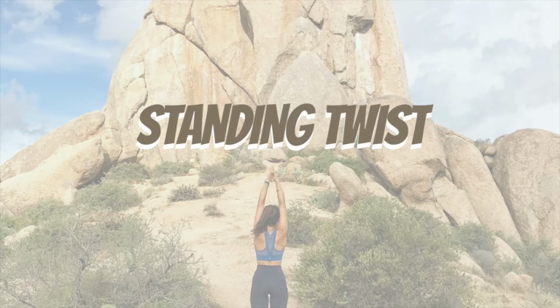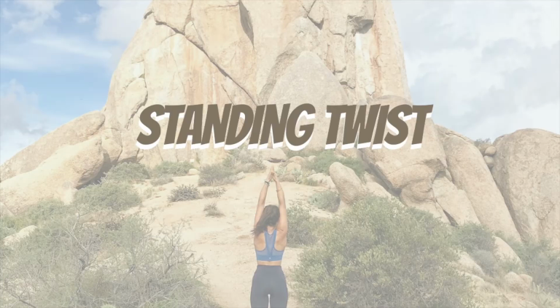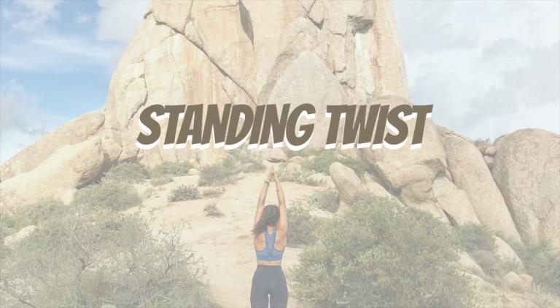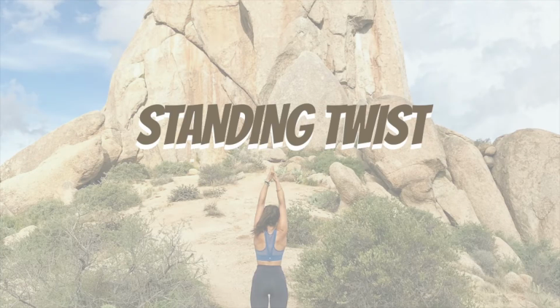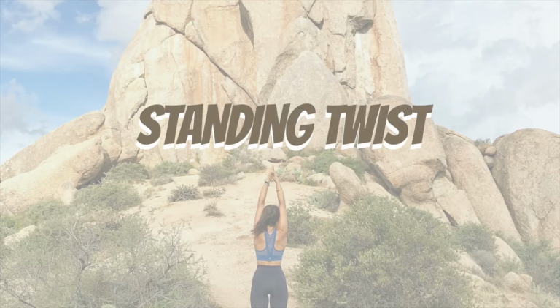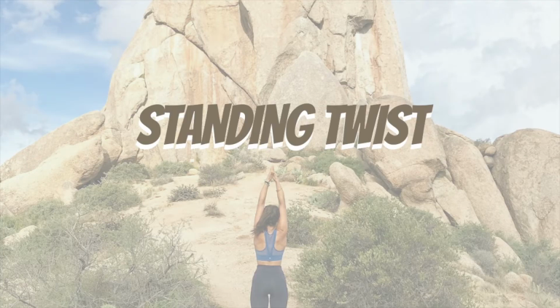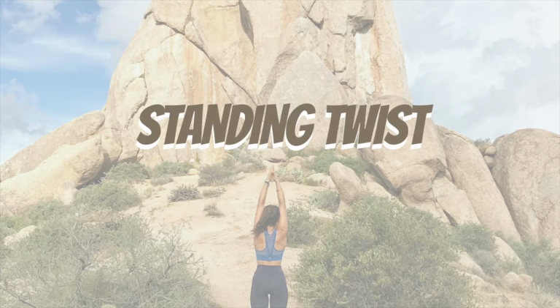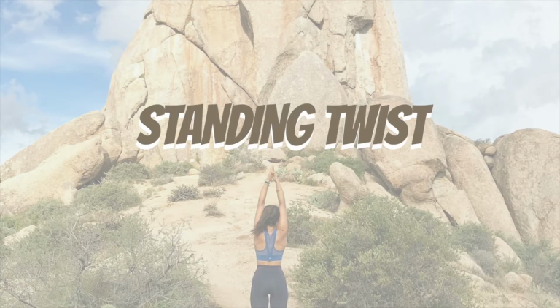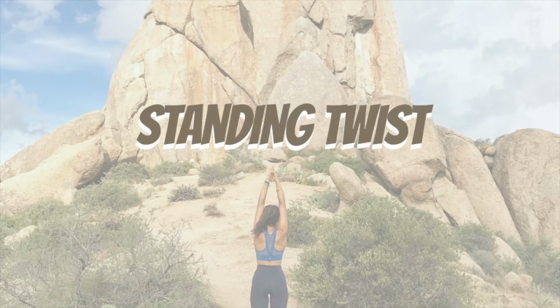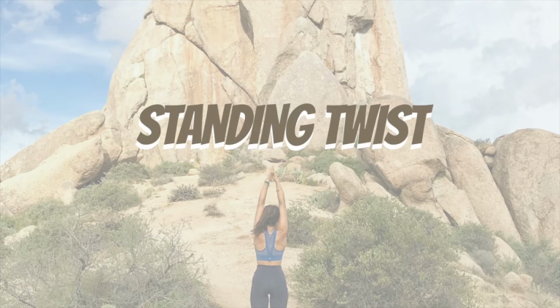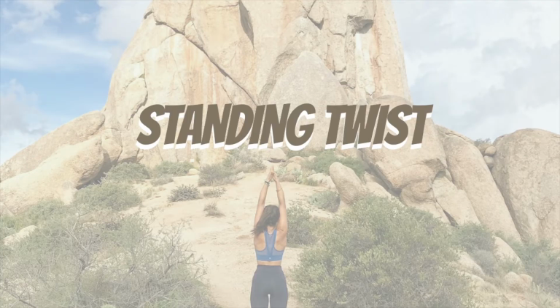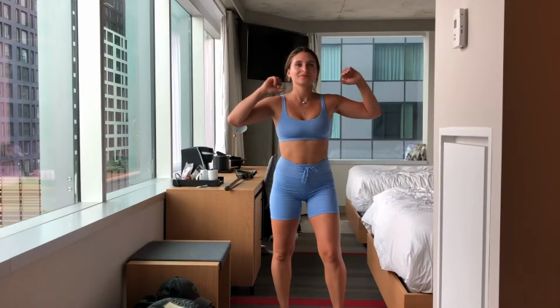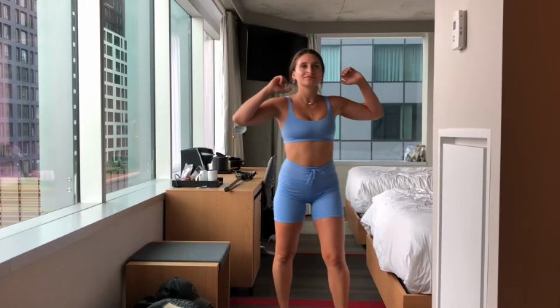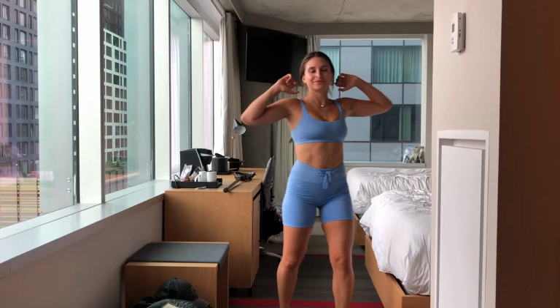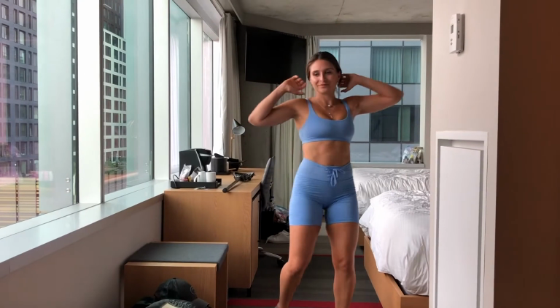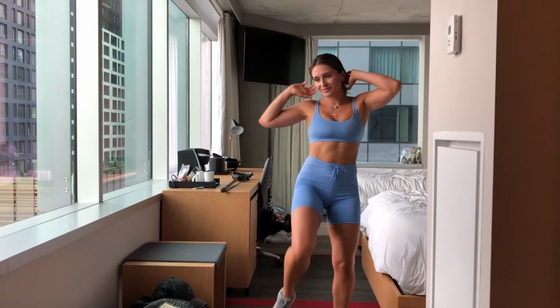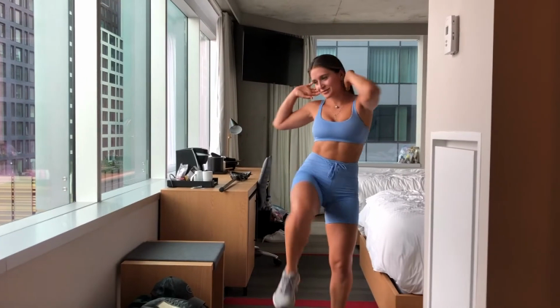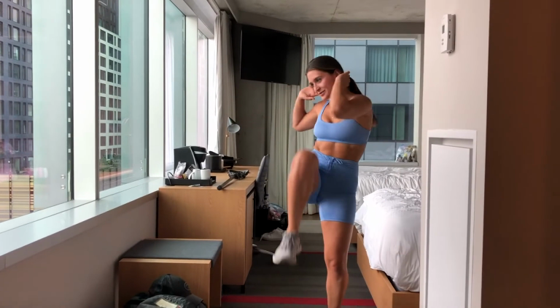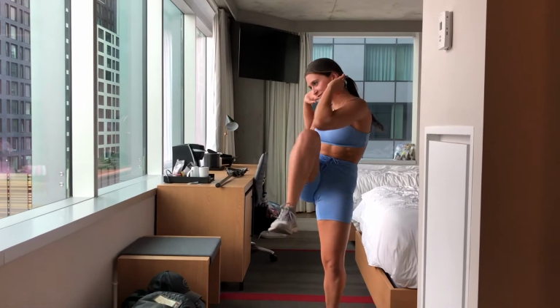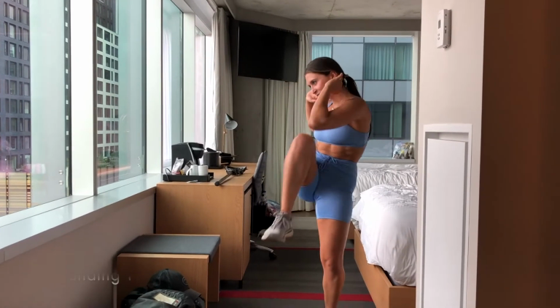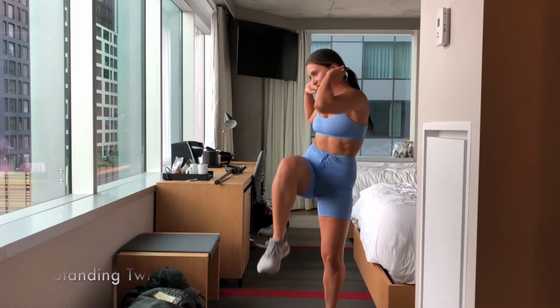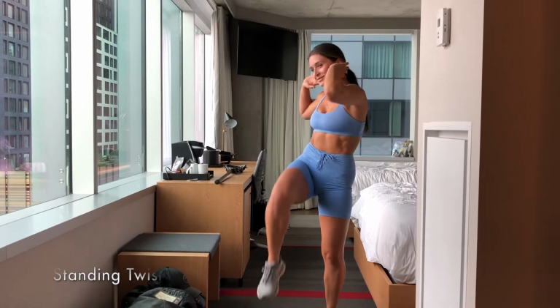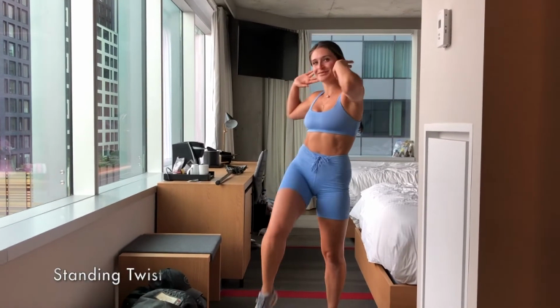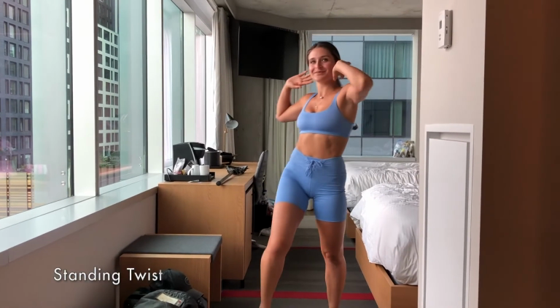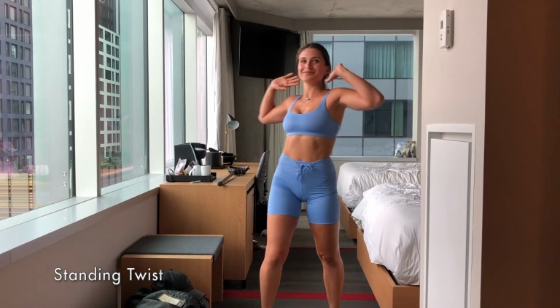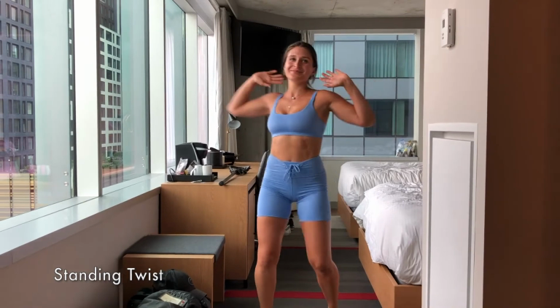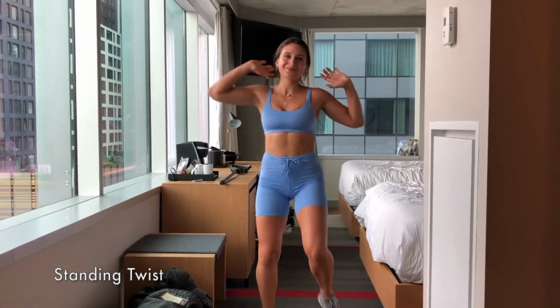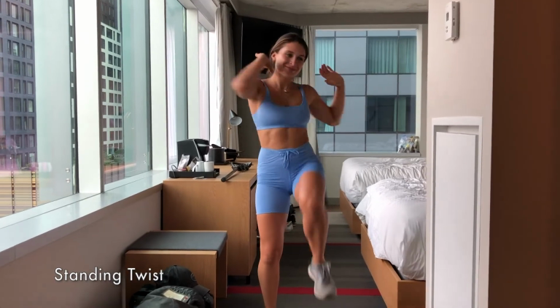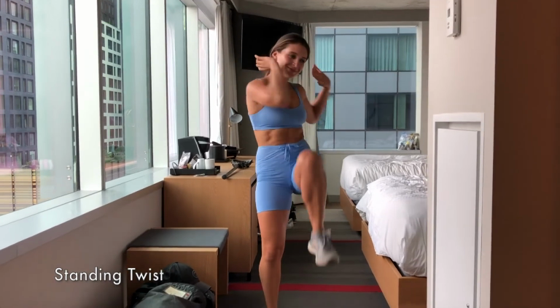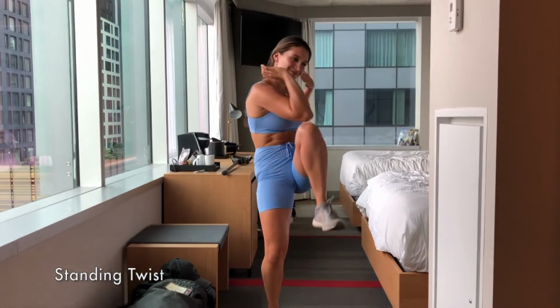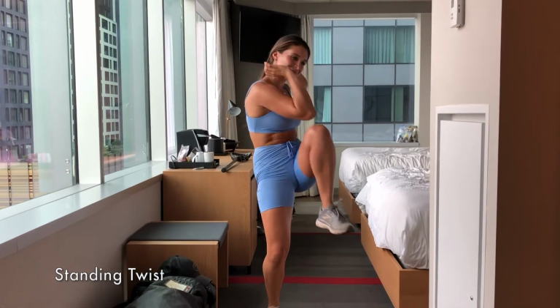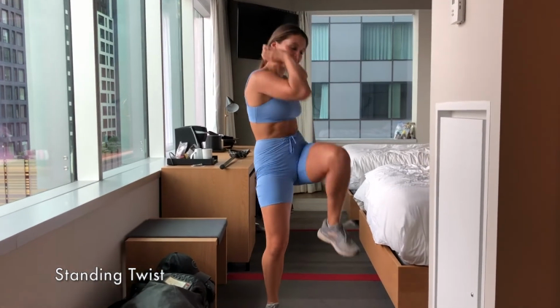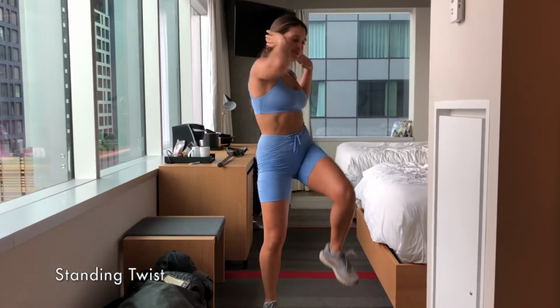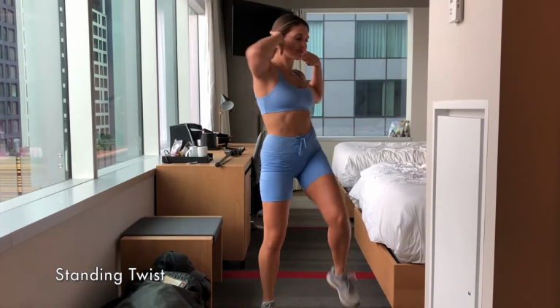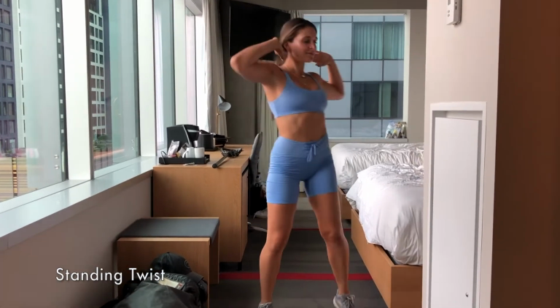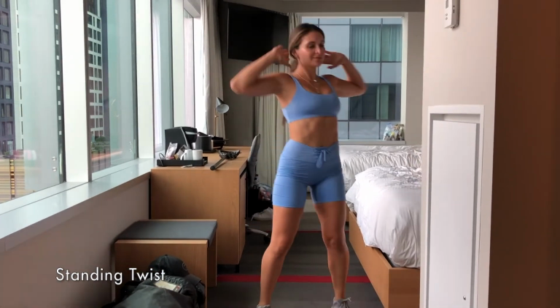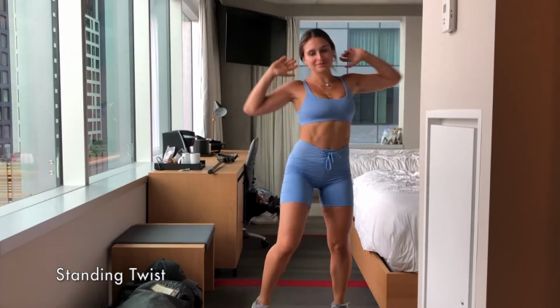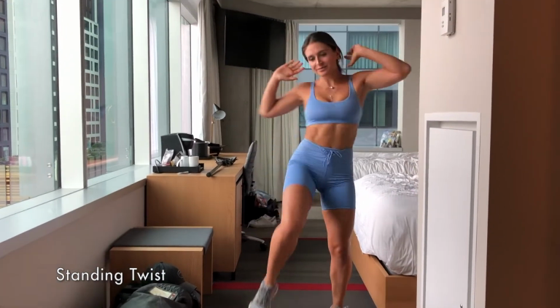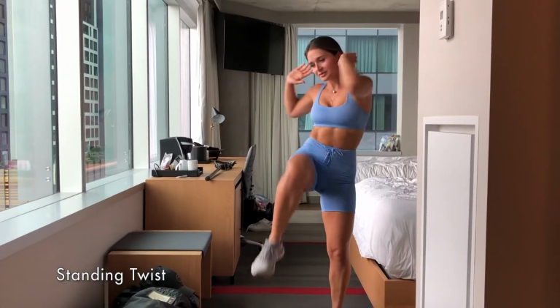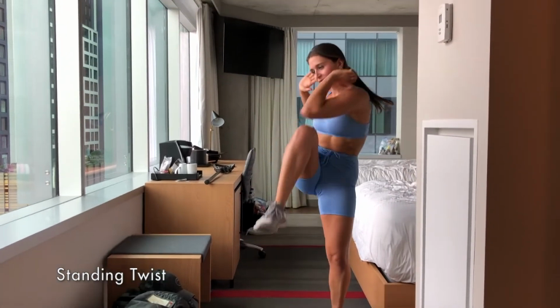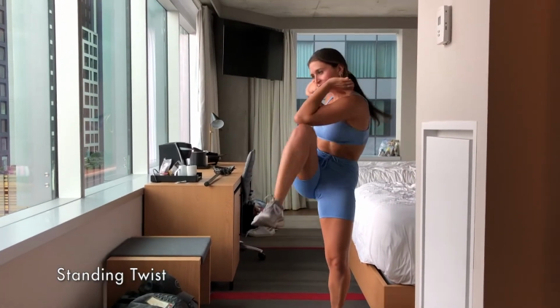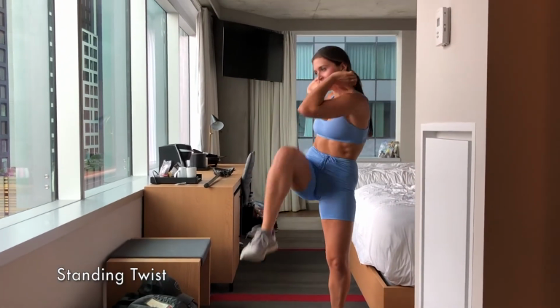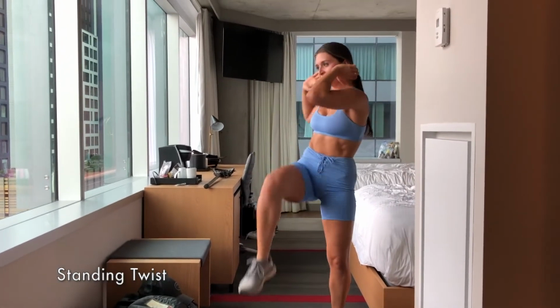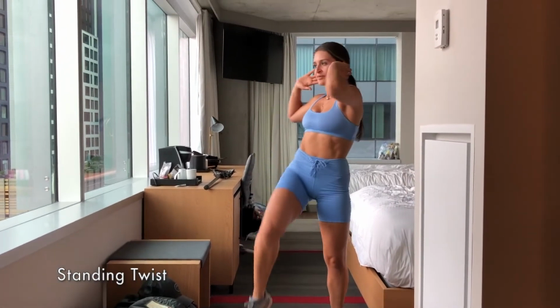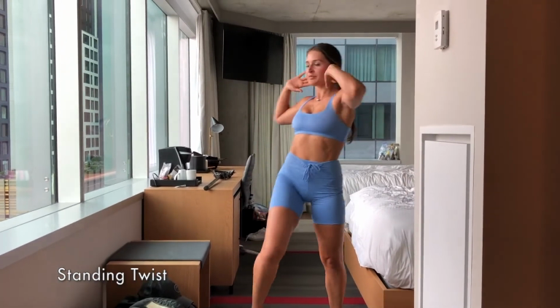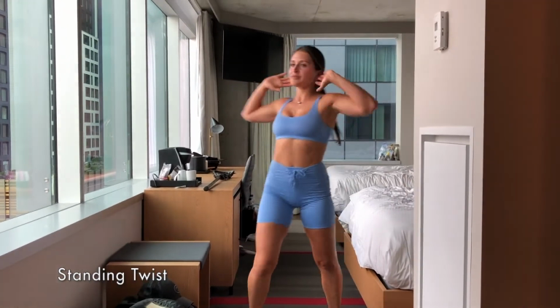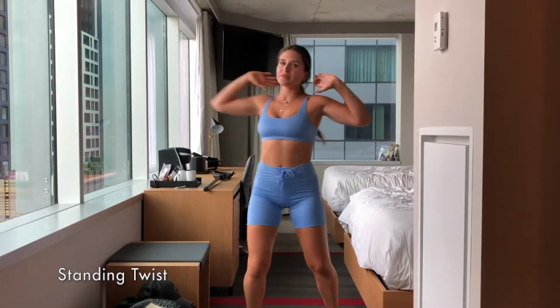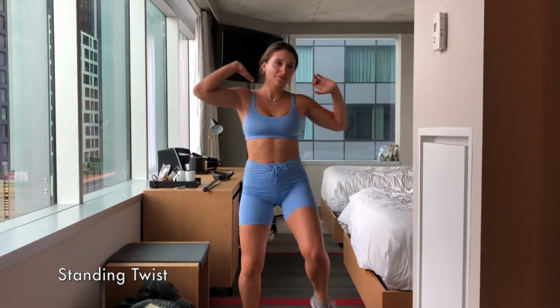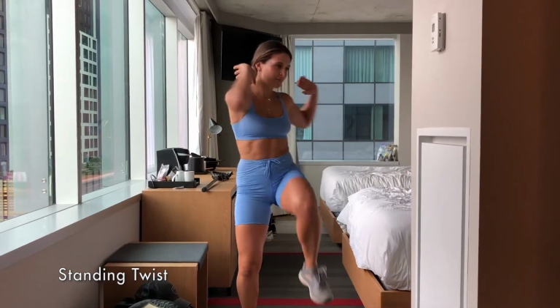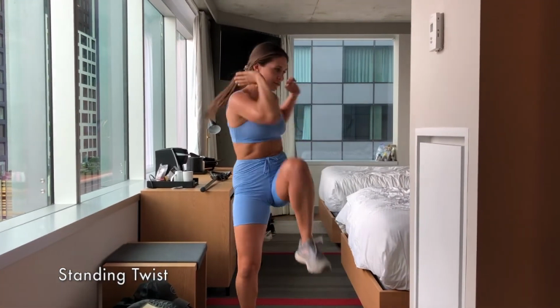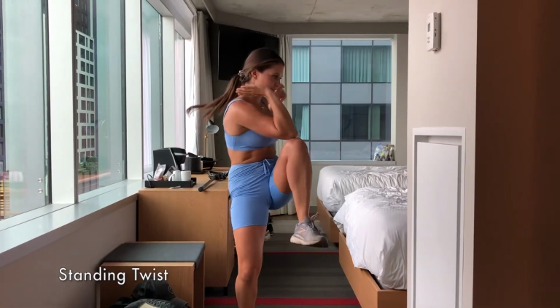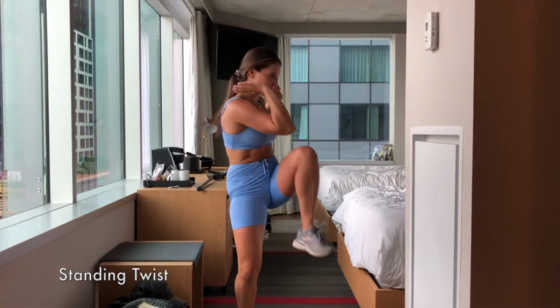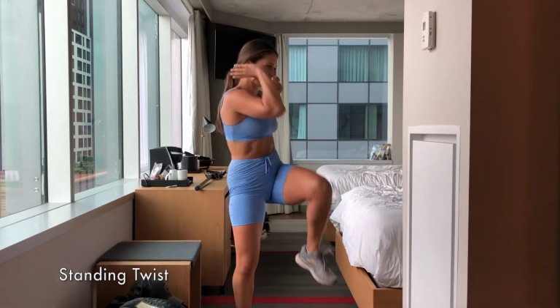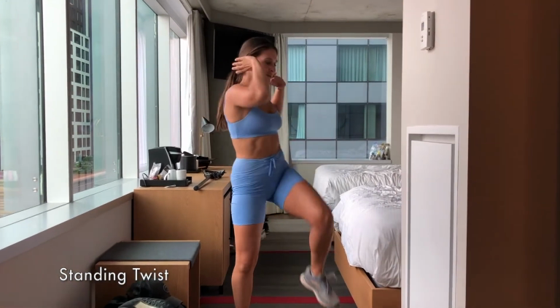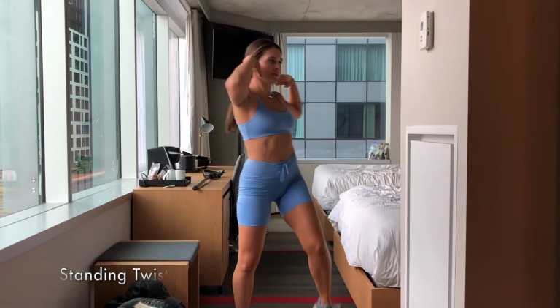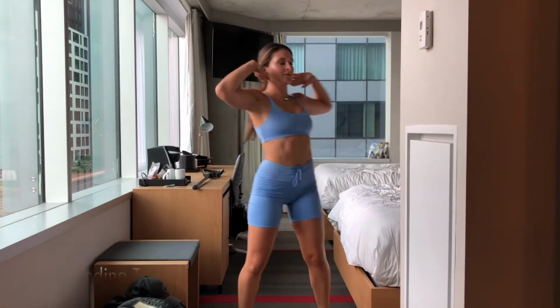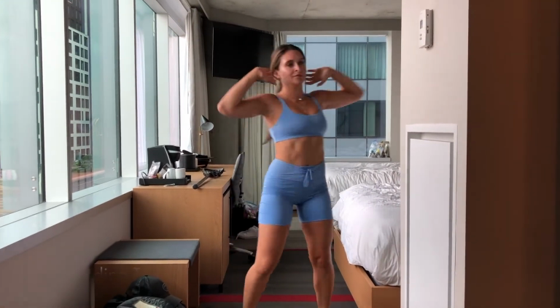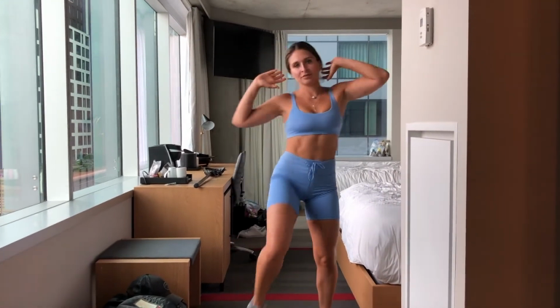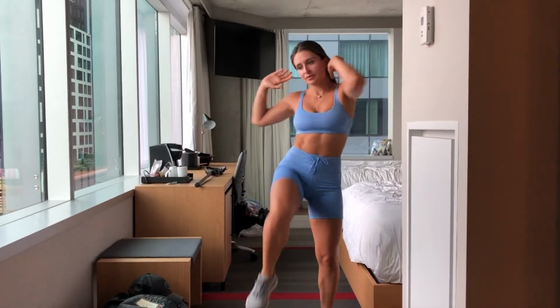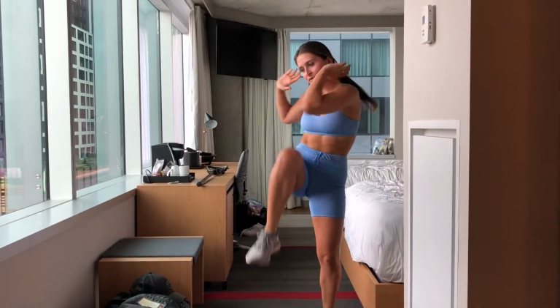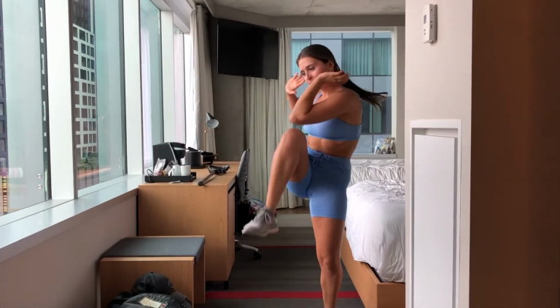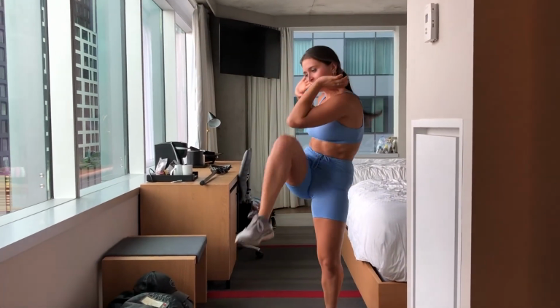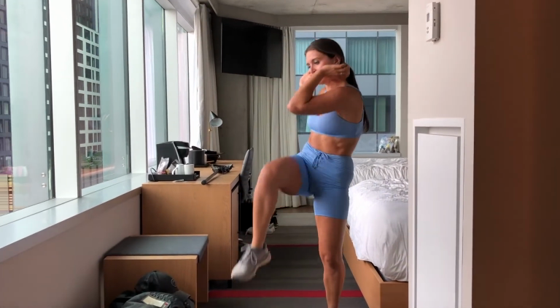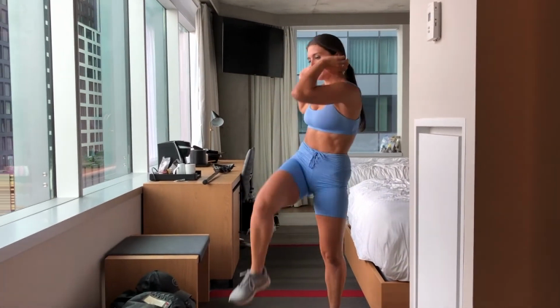Standing Twist. Again, engaging our core — driving the knee up and bringing our elbow to our knee.